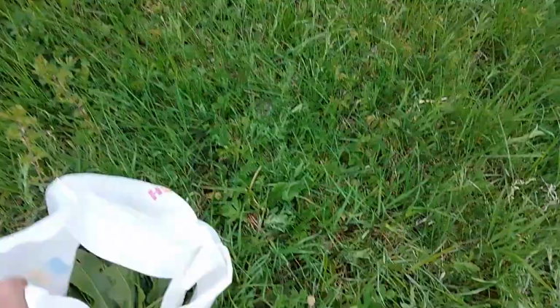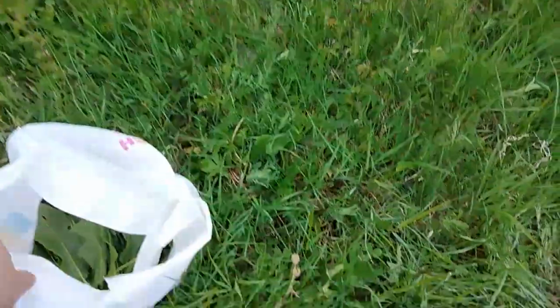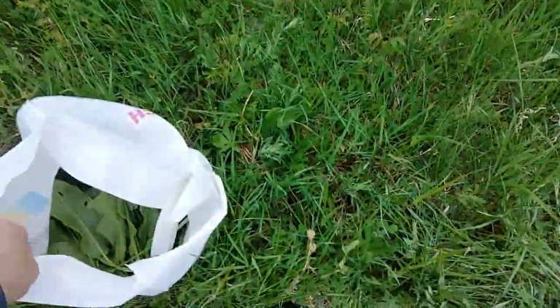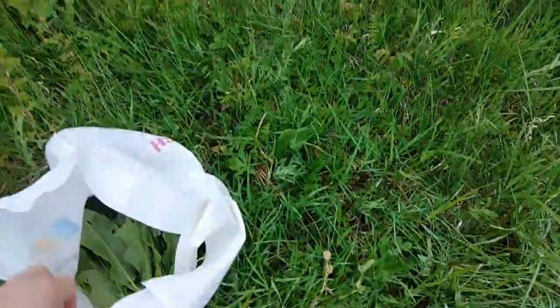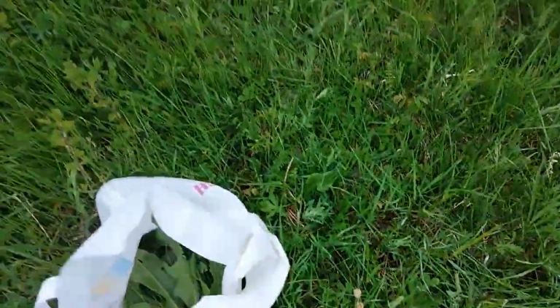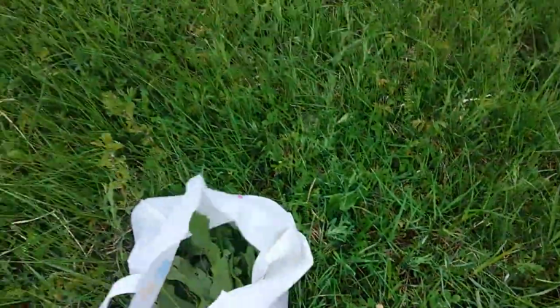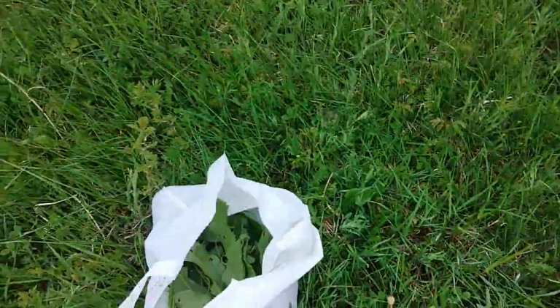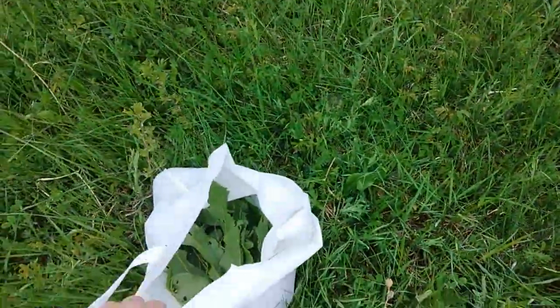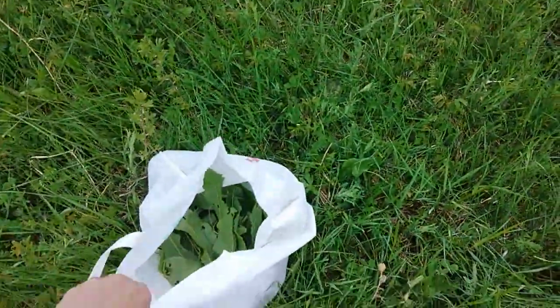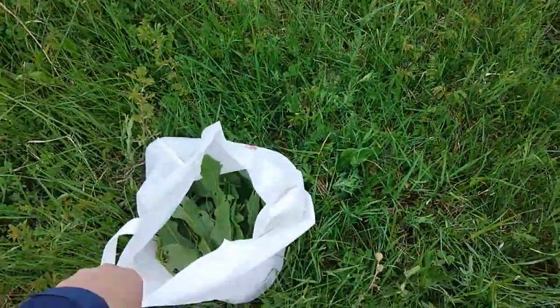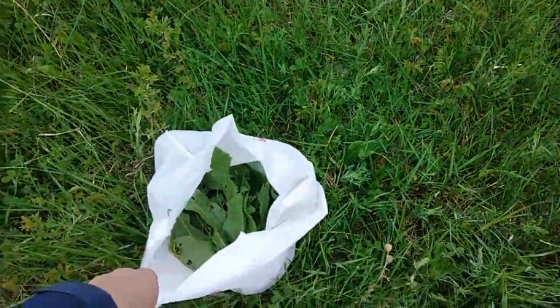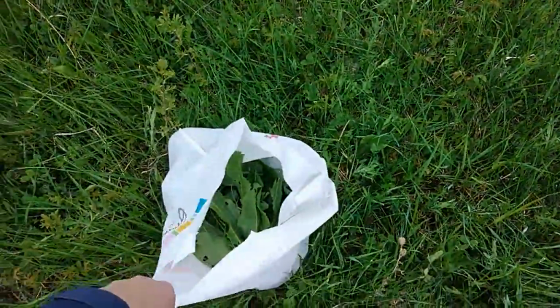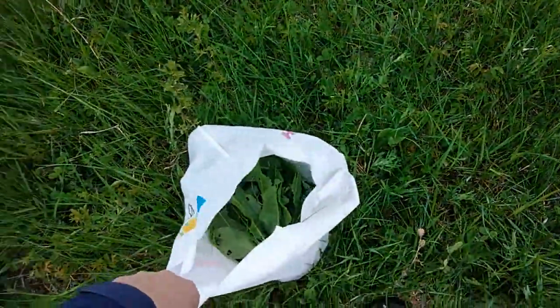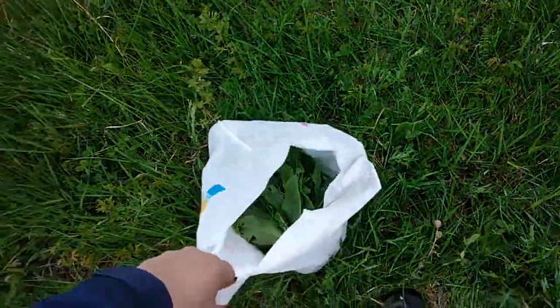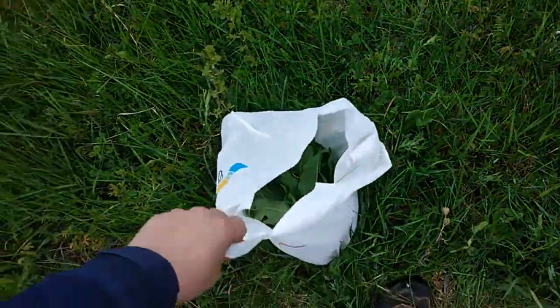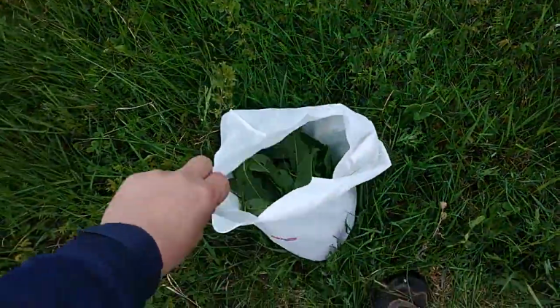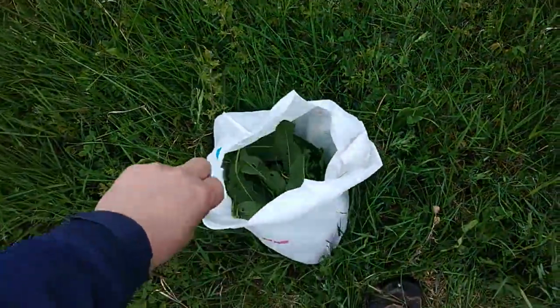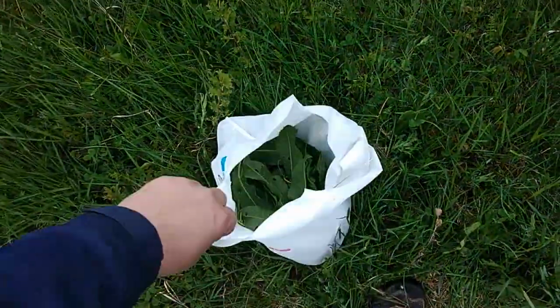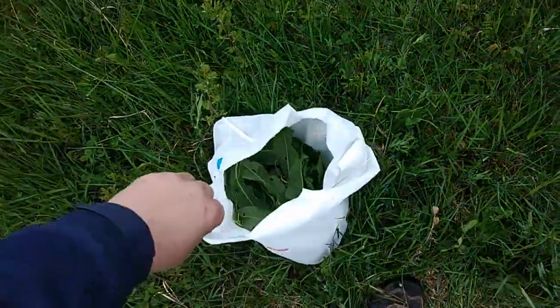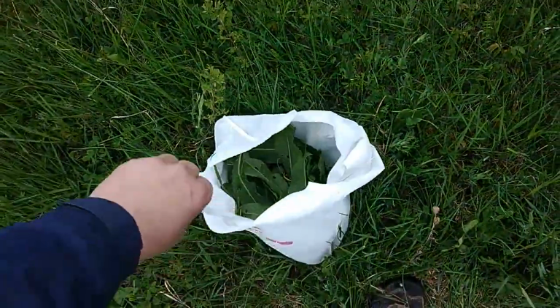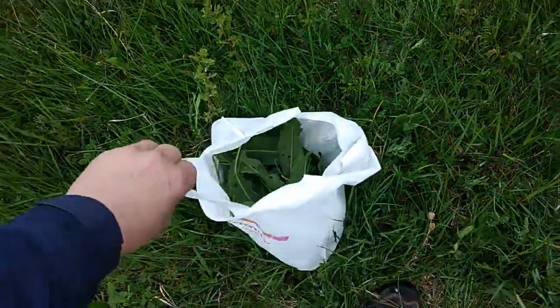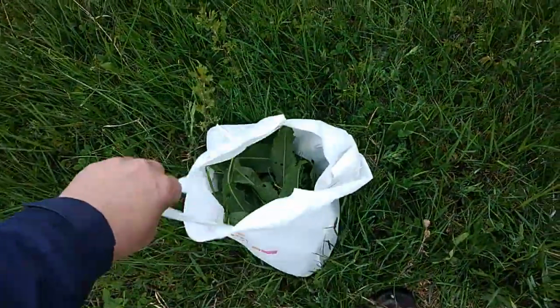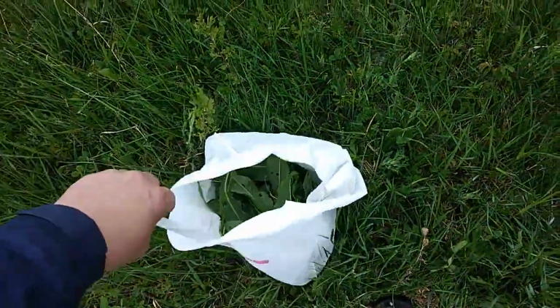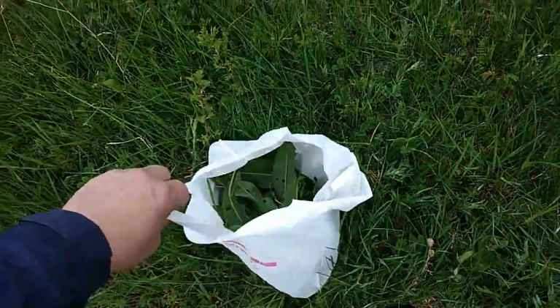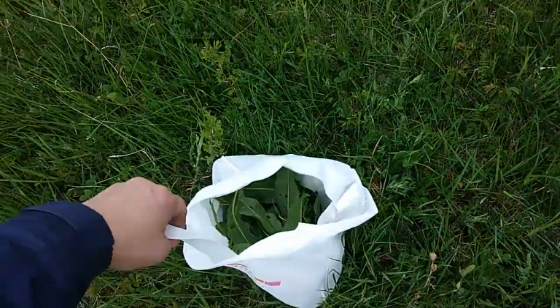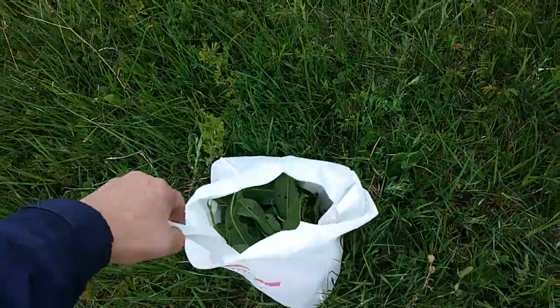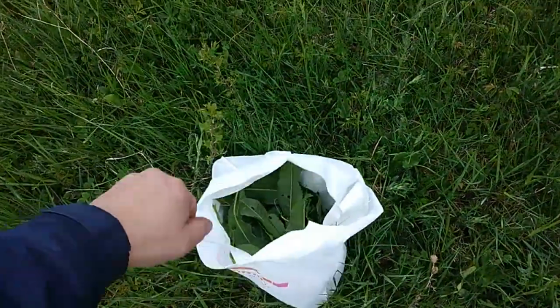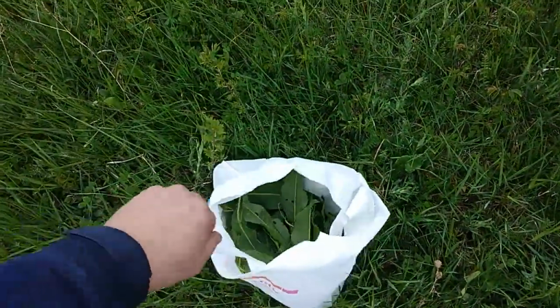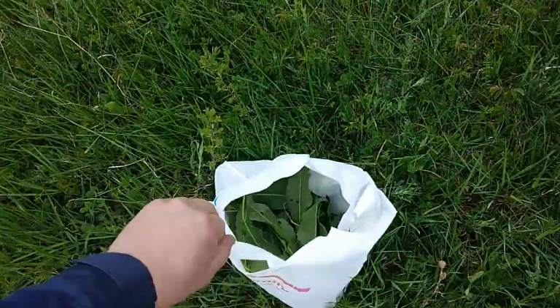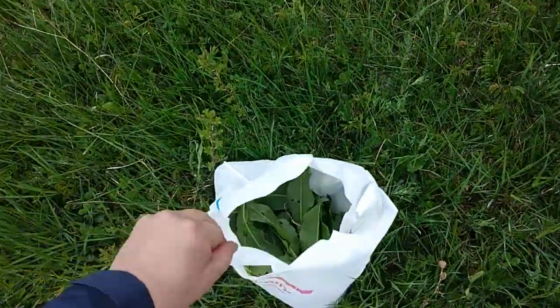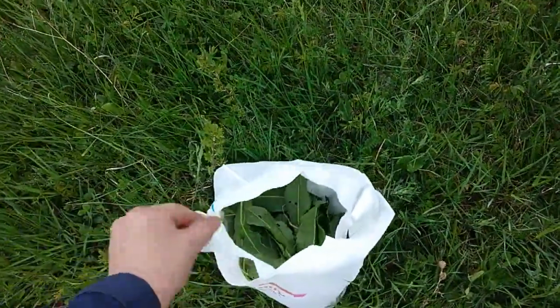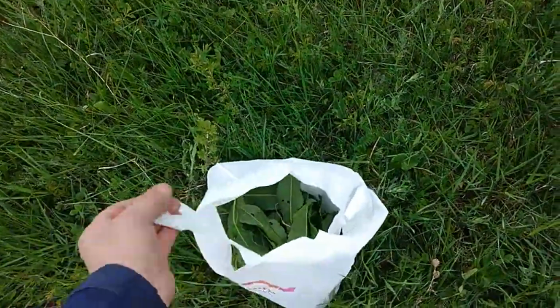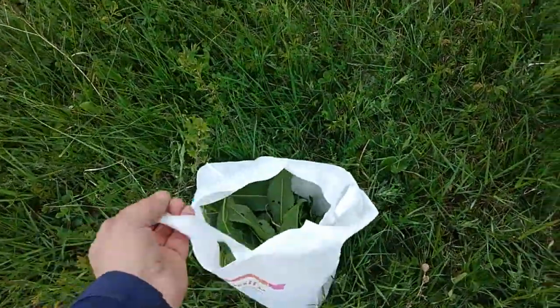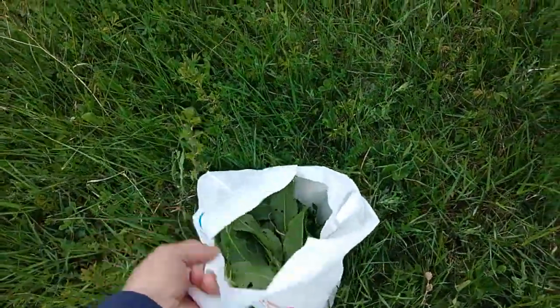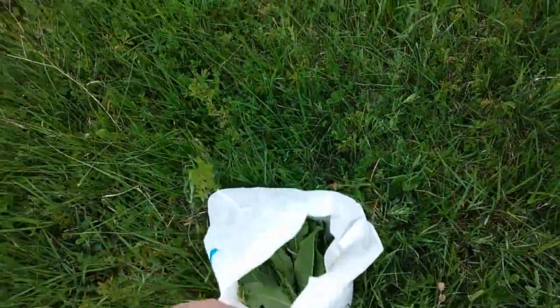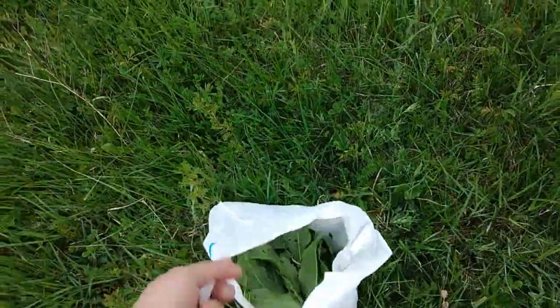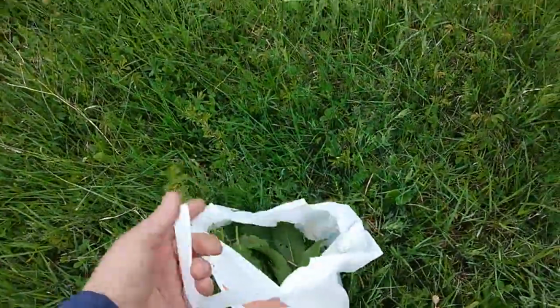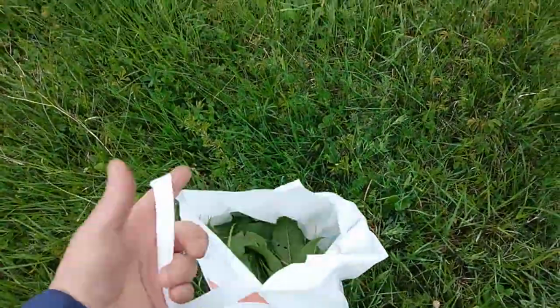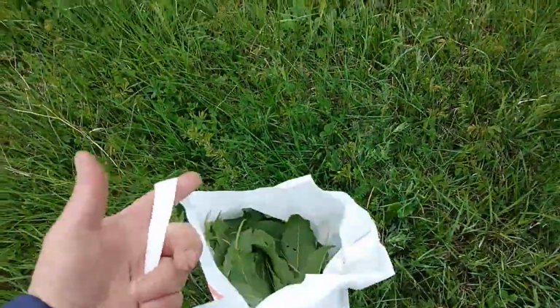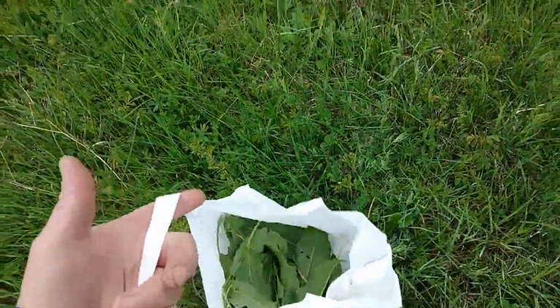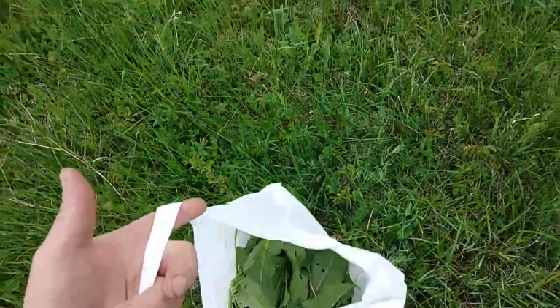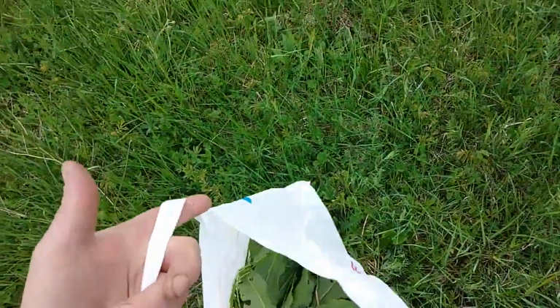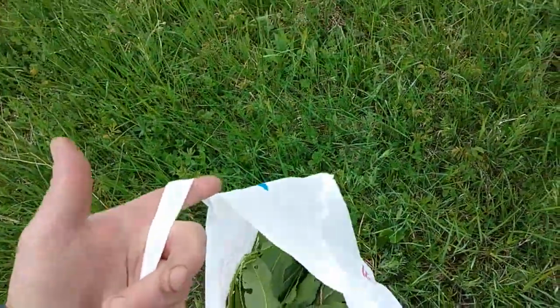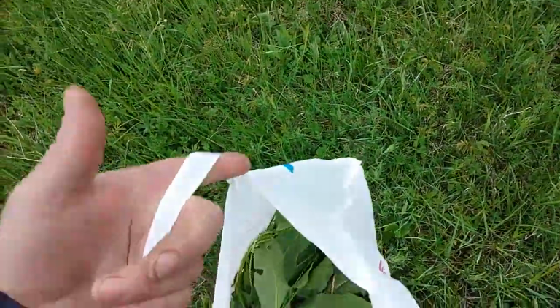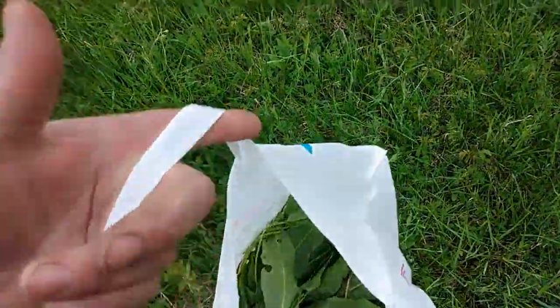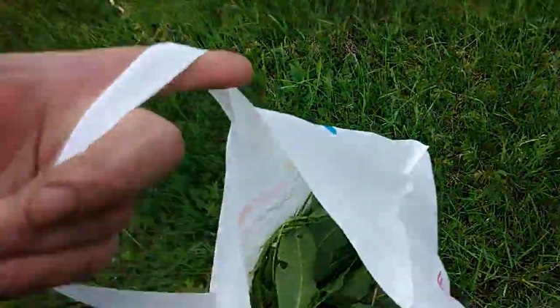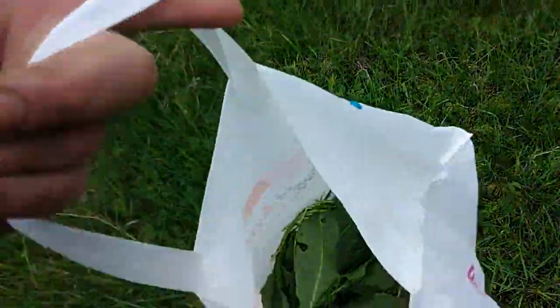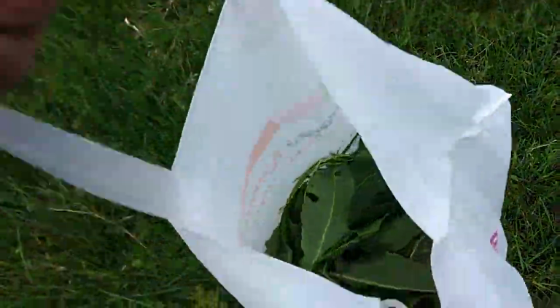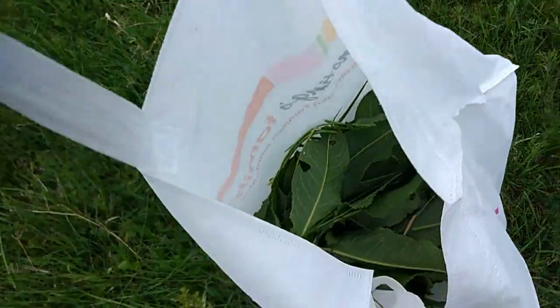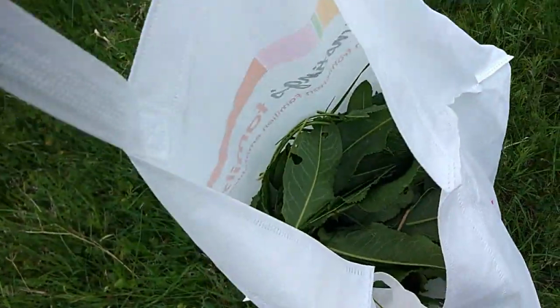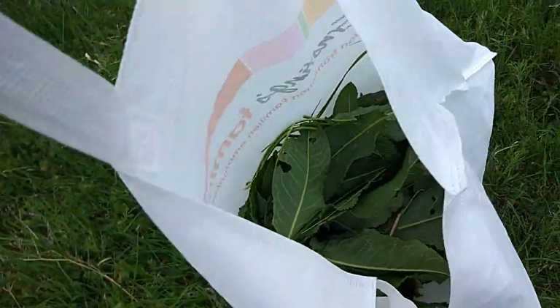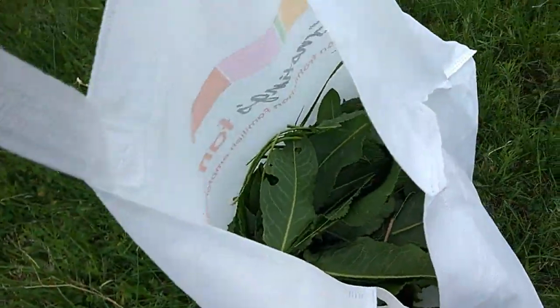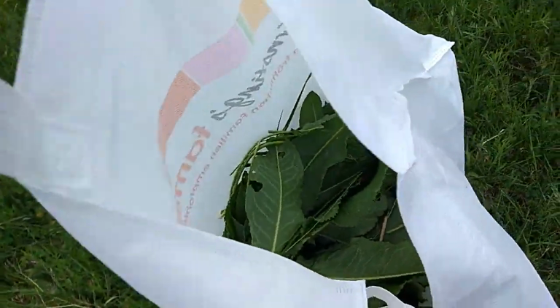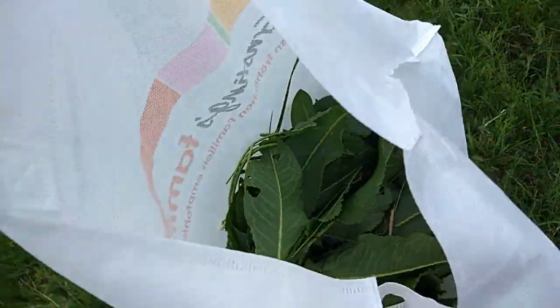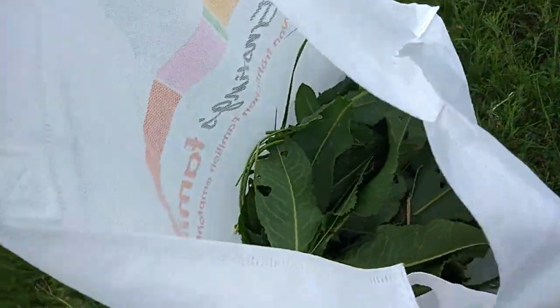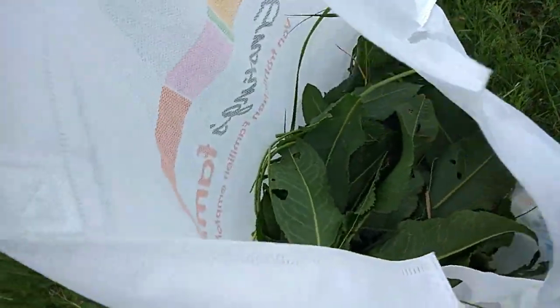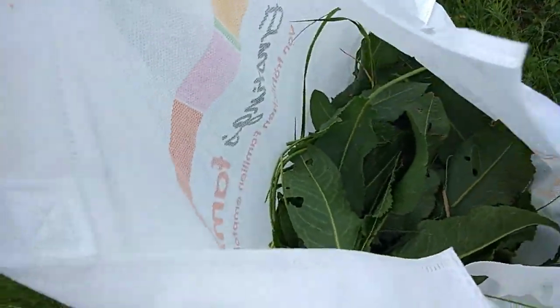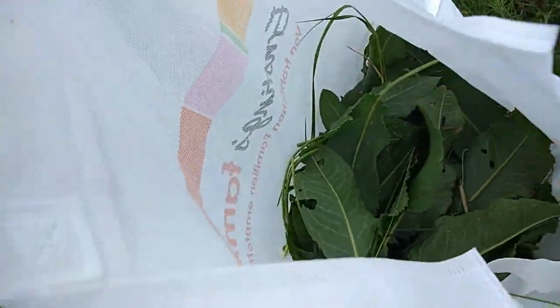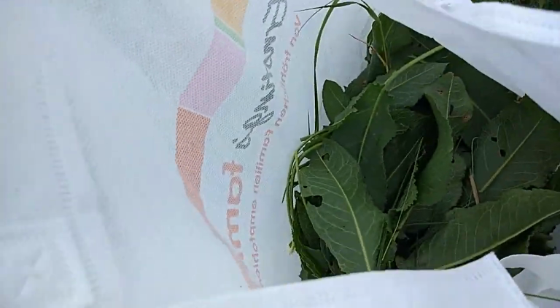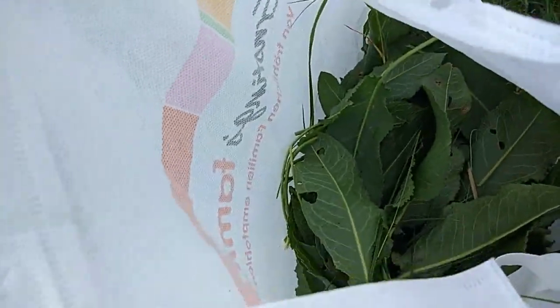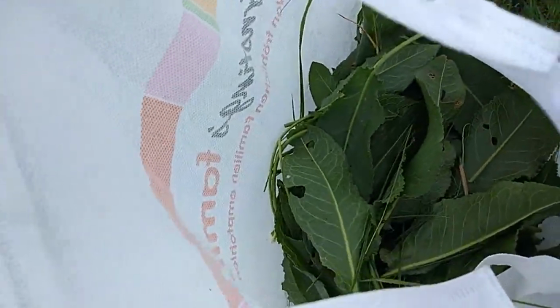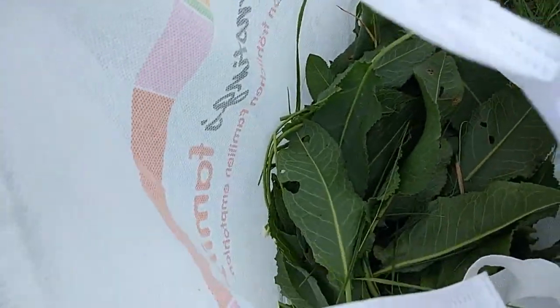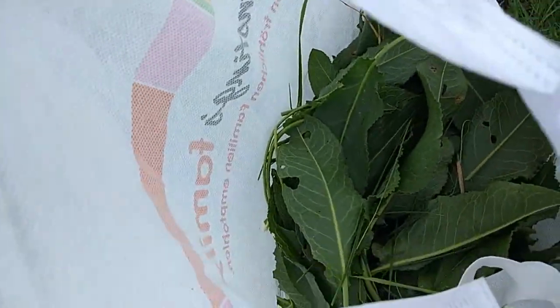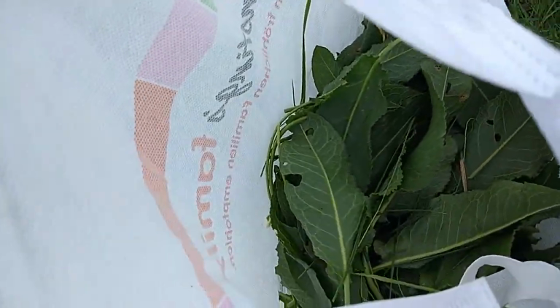I'll come back when I fill up this little bag with these plants.